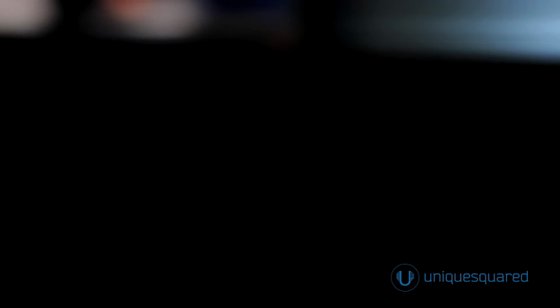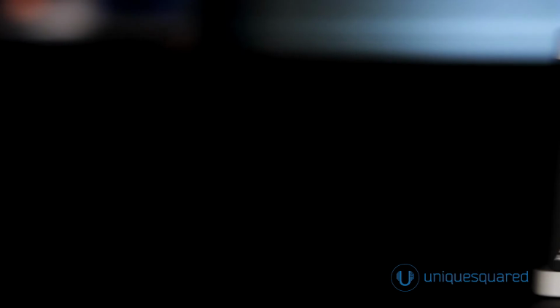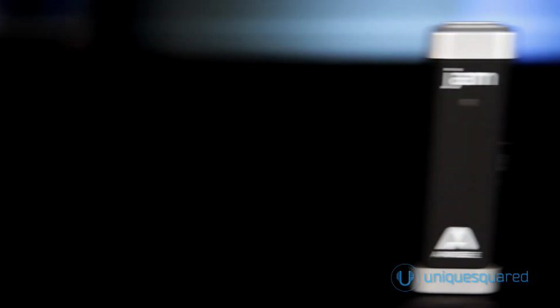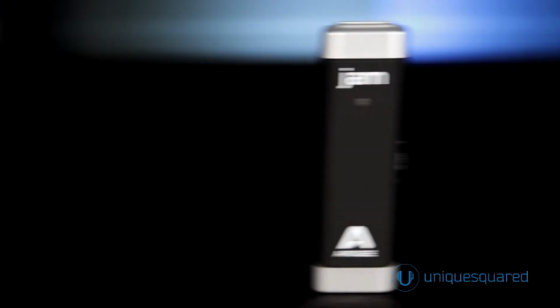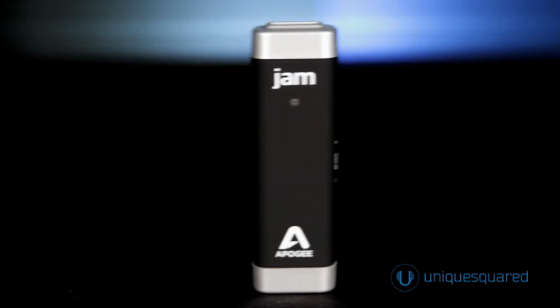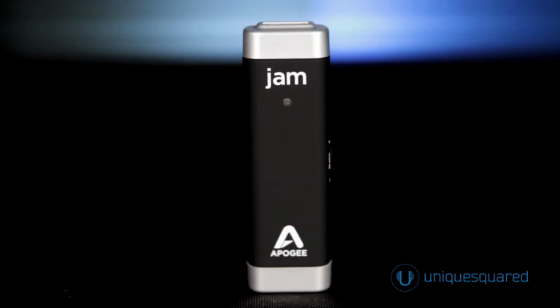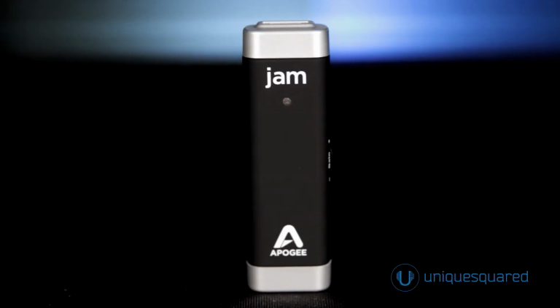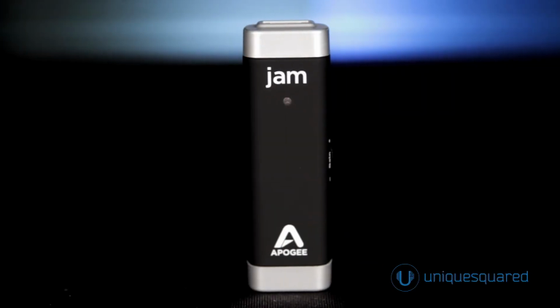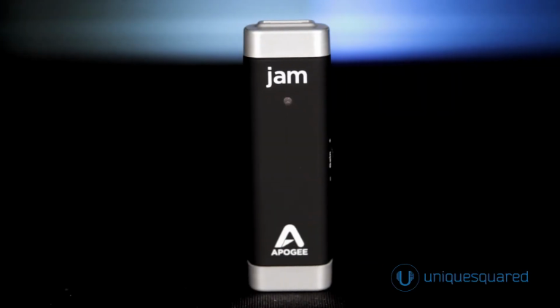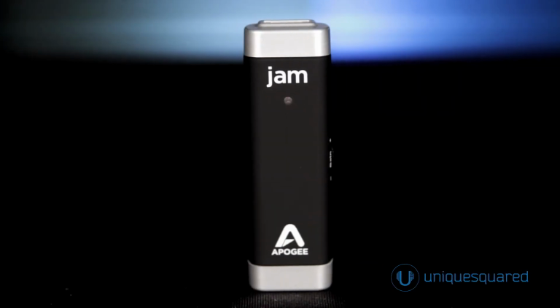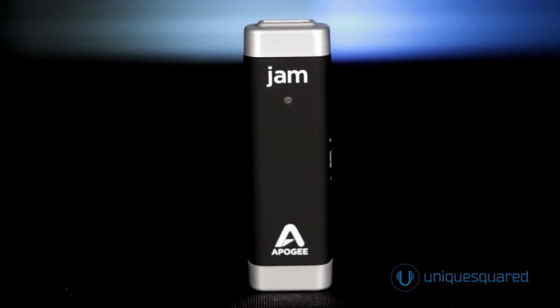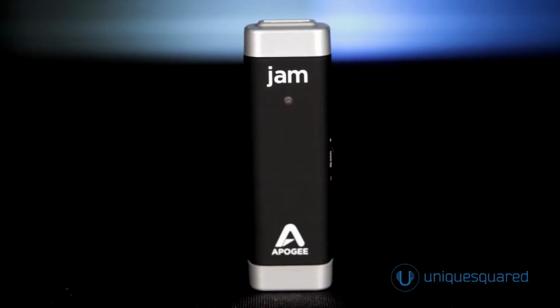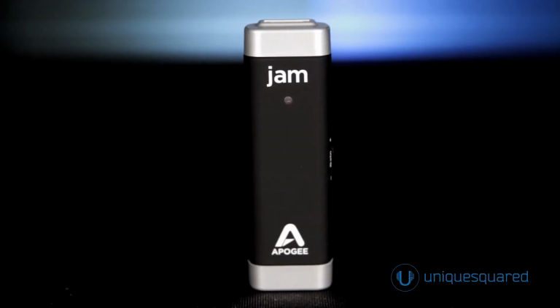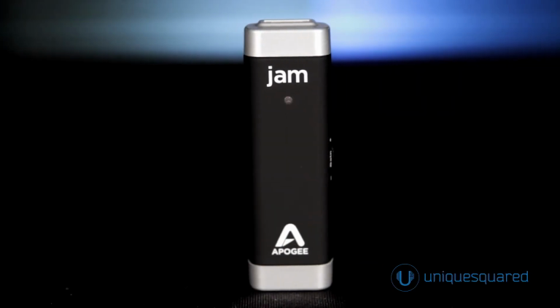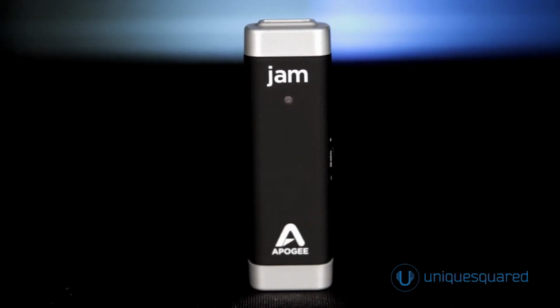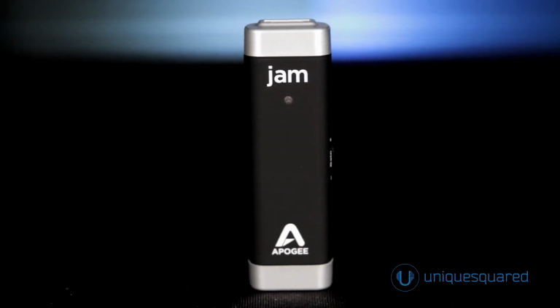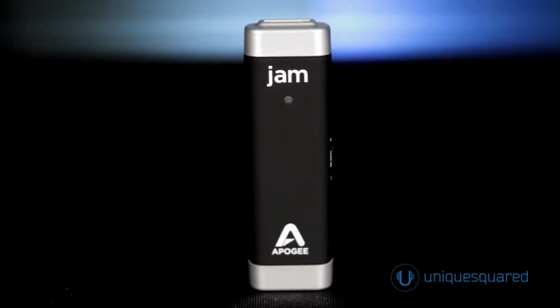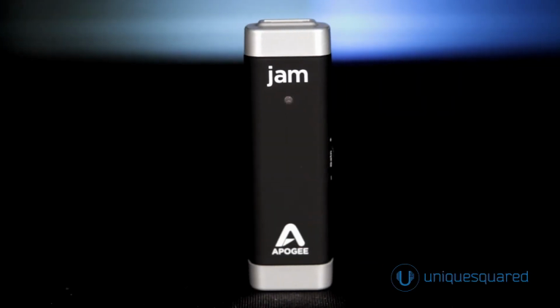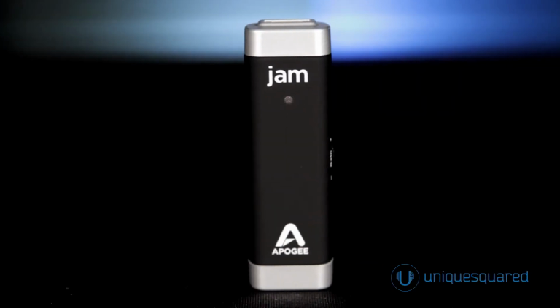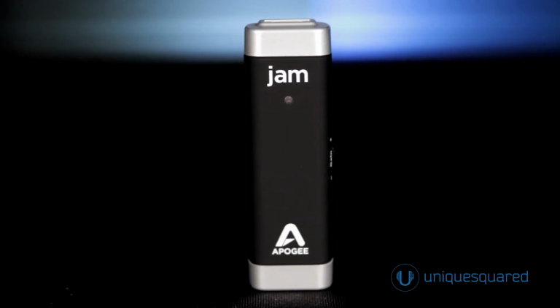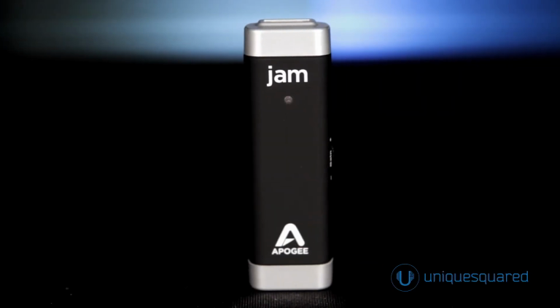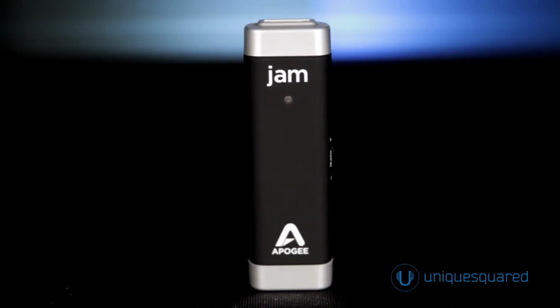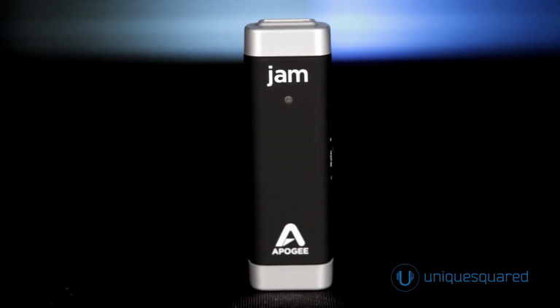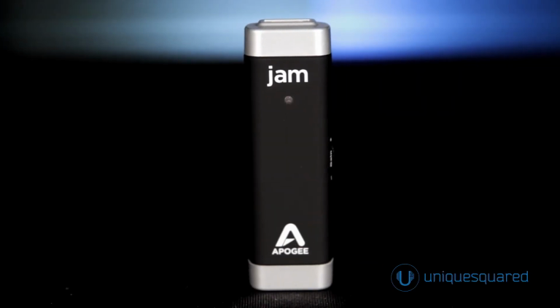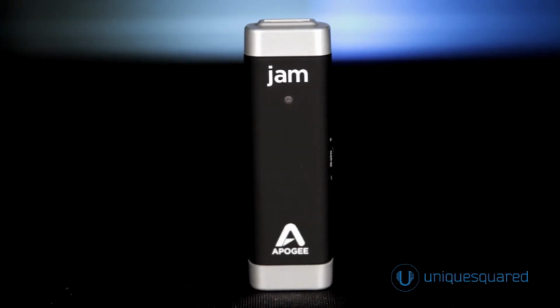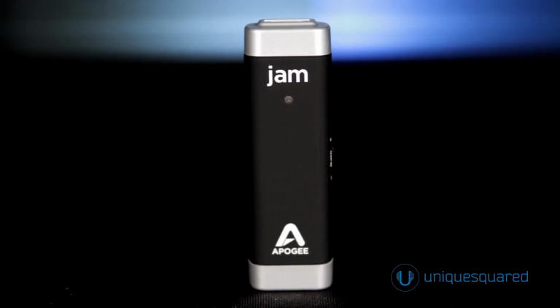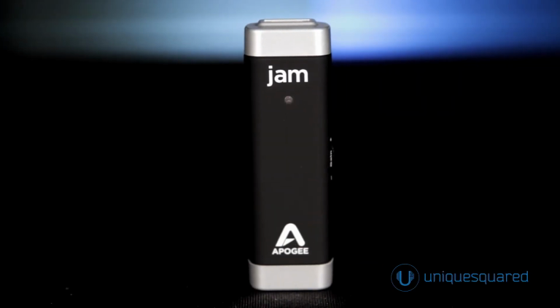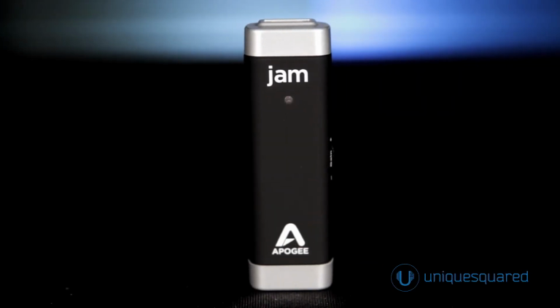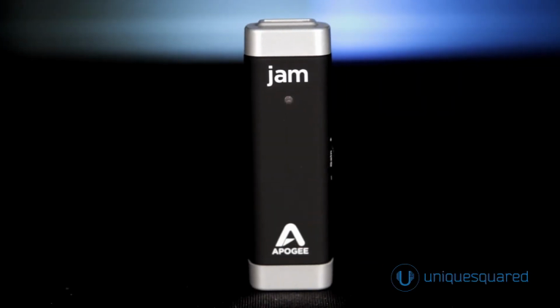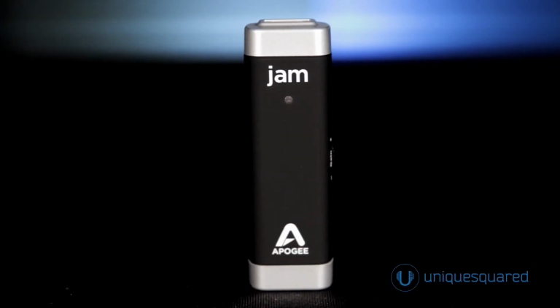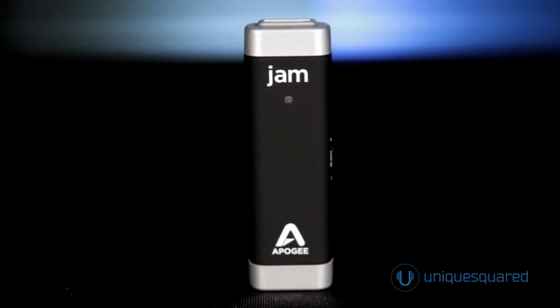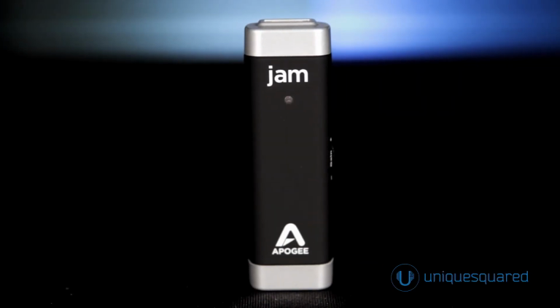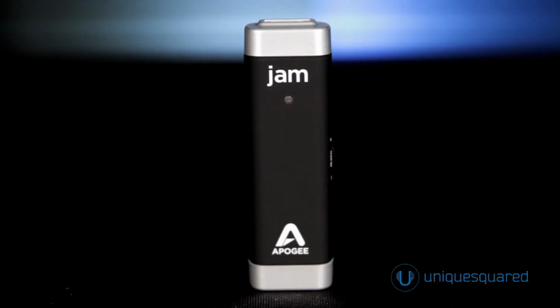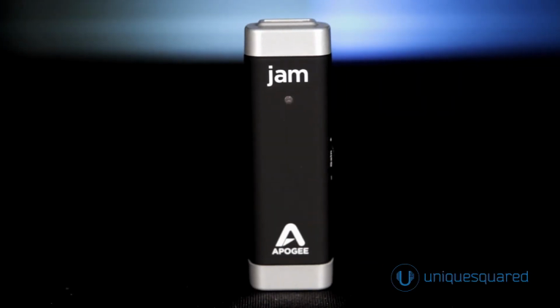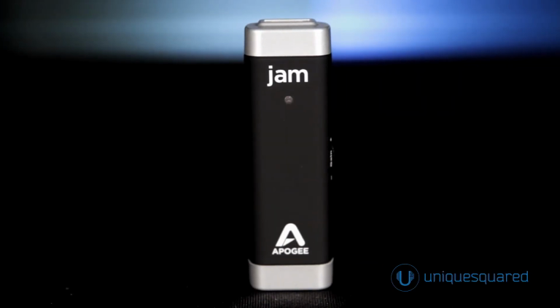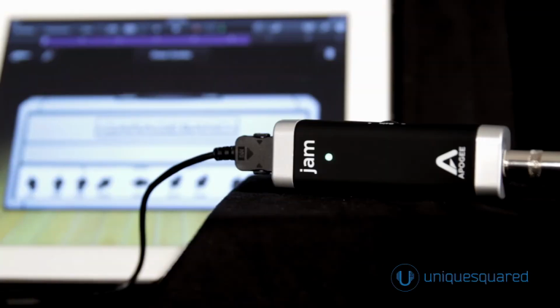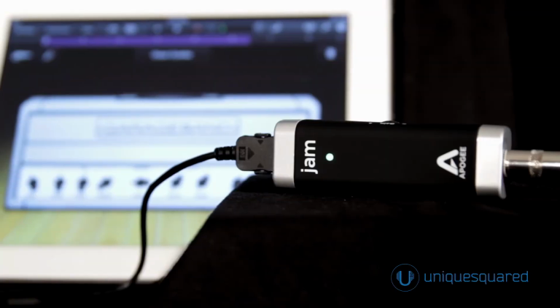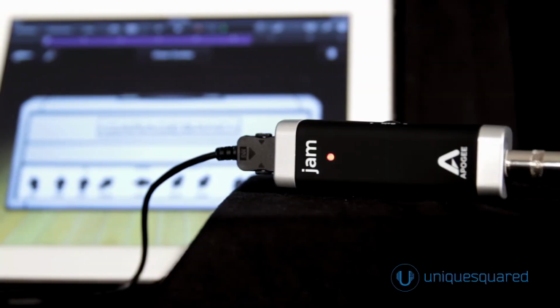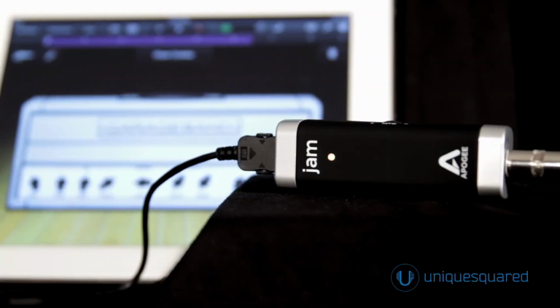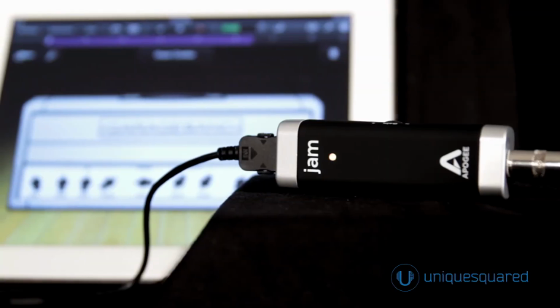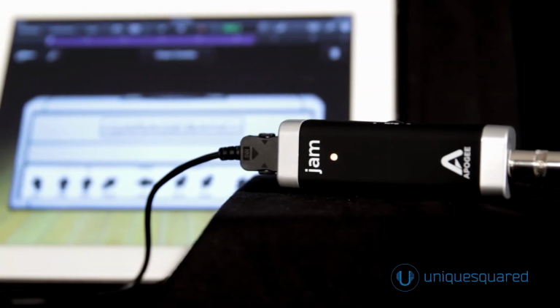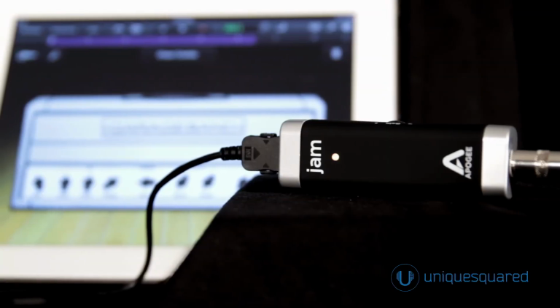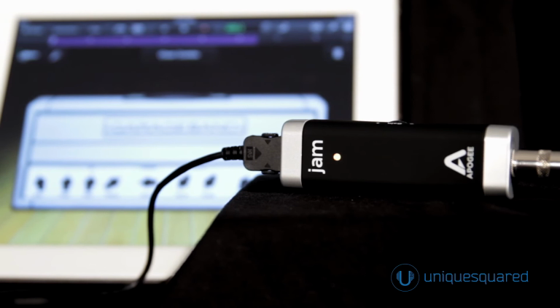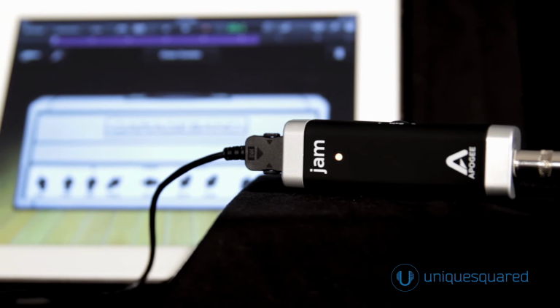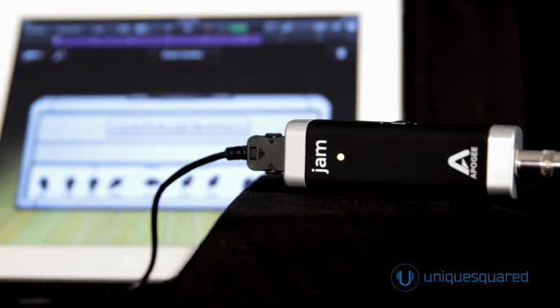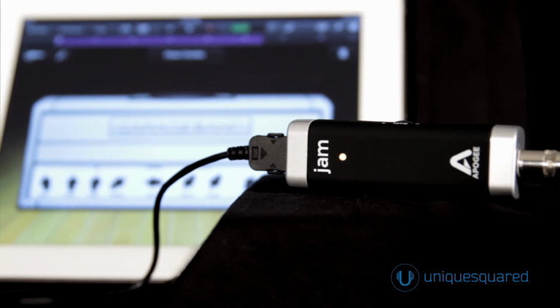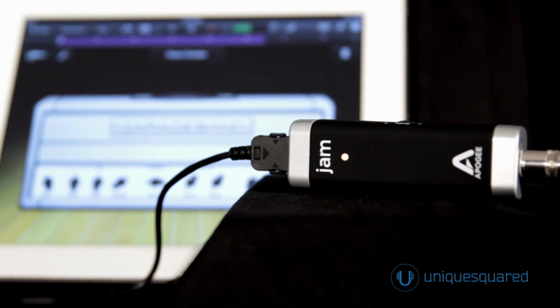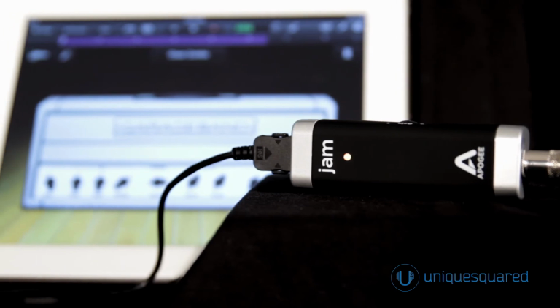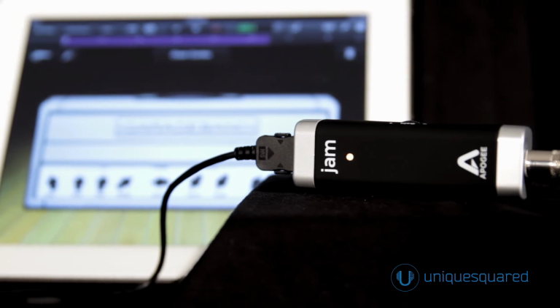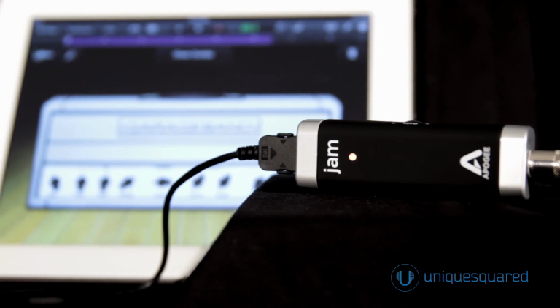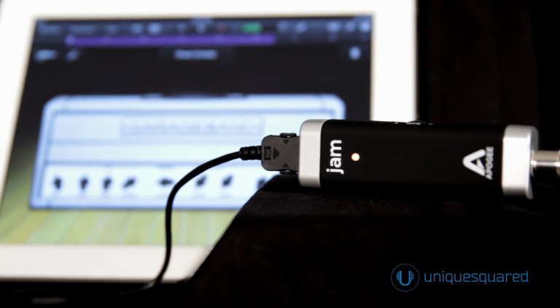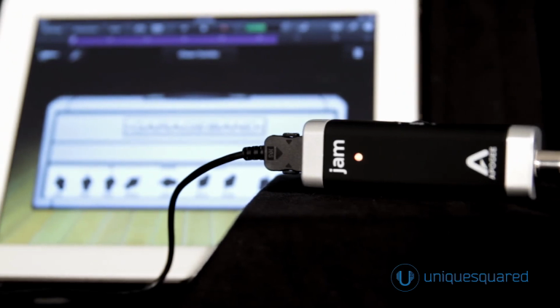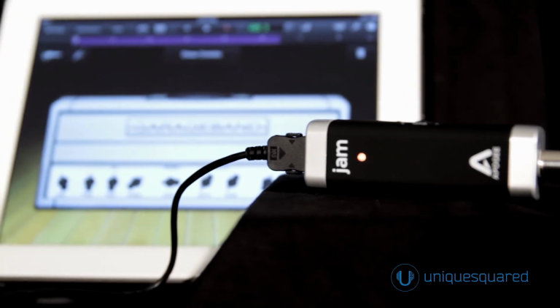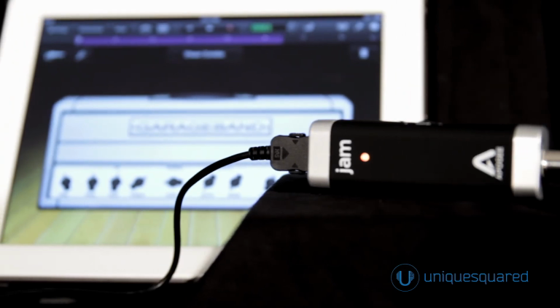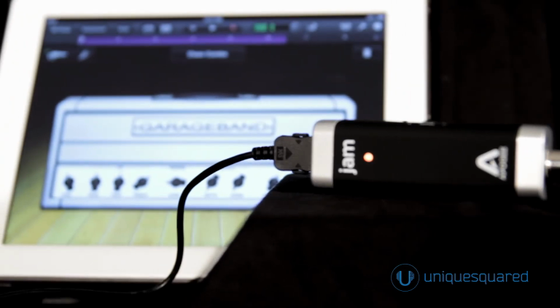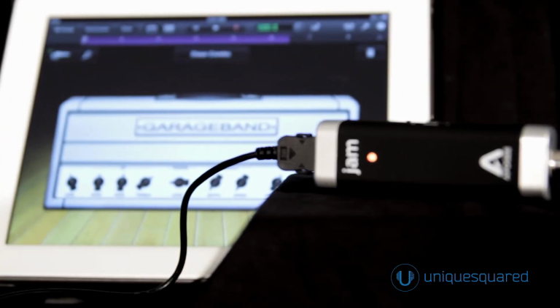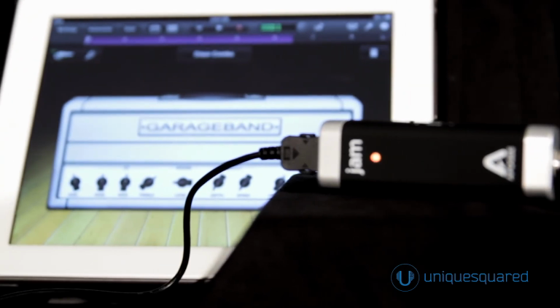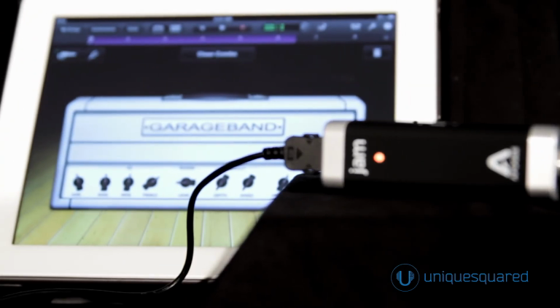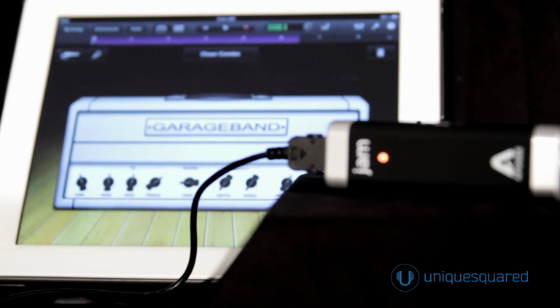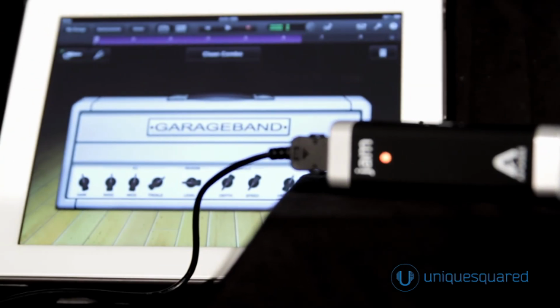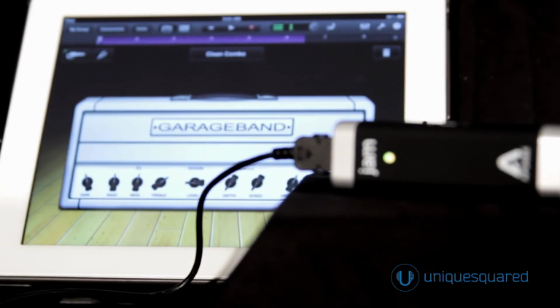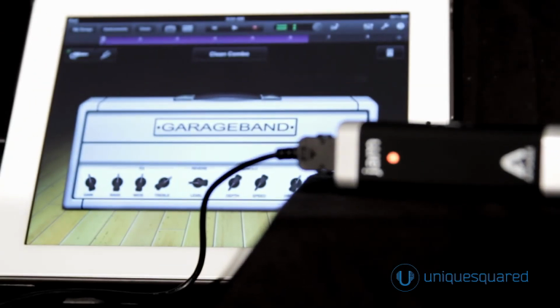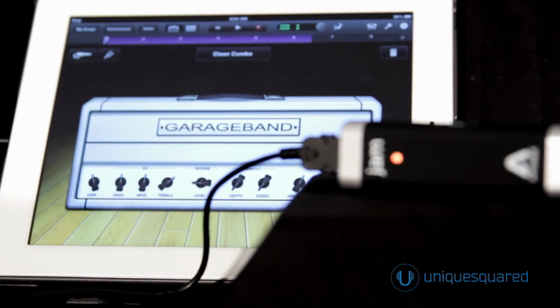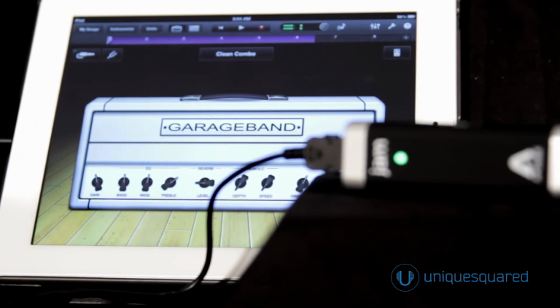And it's not just for guitar. The high-impedance input can be used with bass, keyboards, or any other instrument or pickup with a 1/4-inch output.